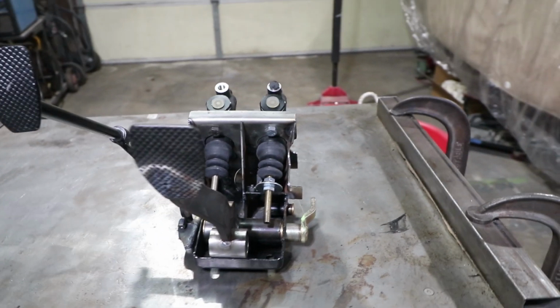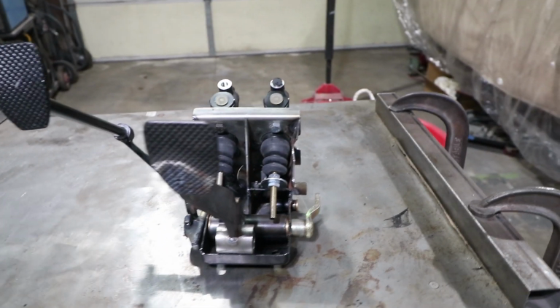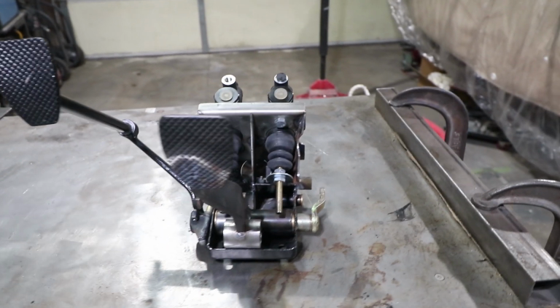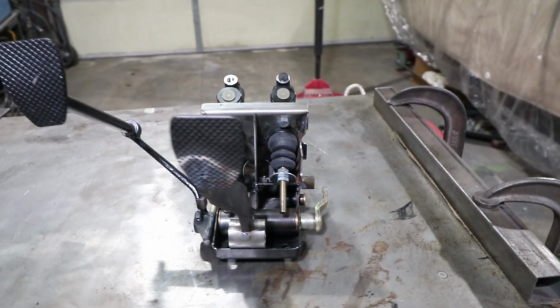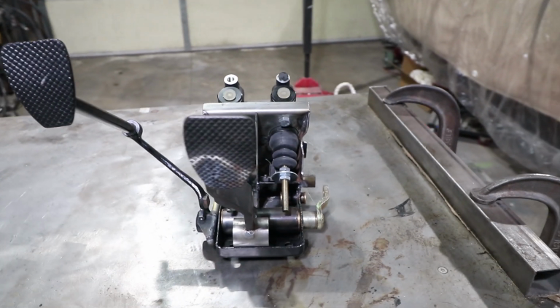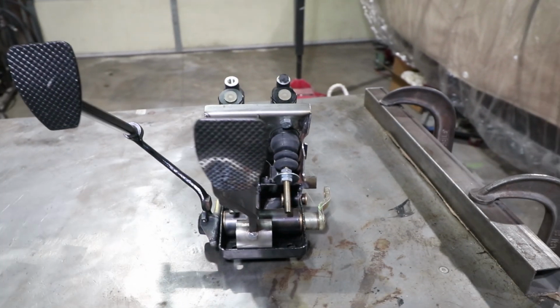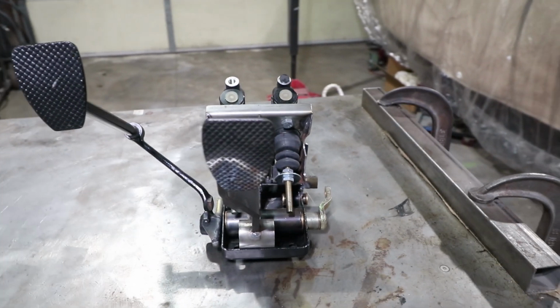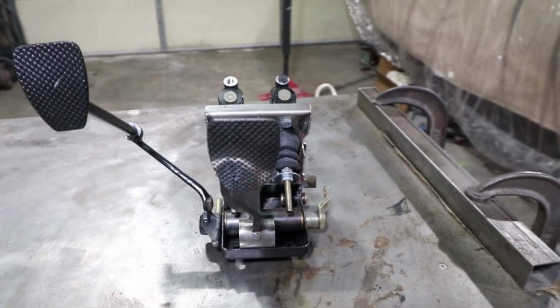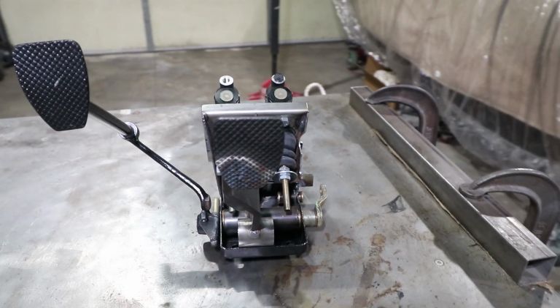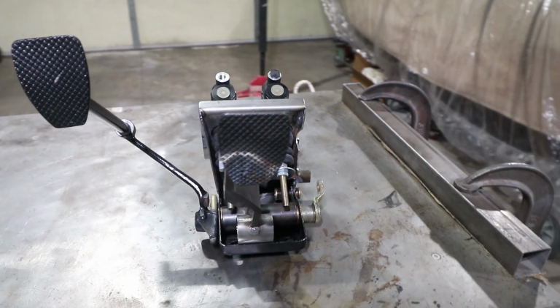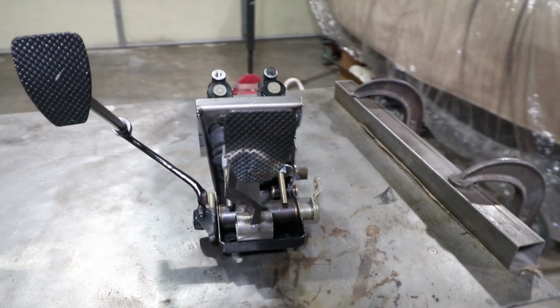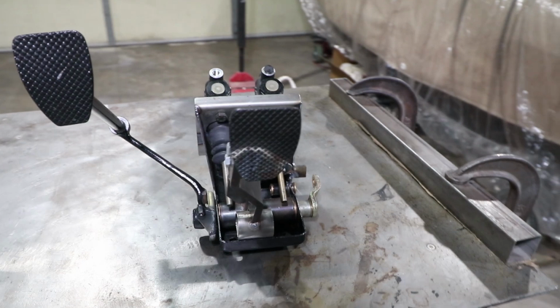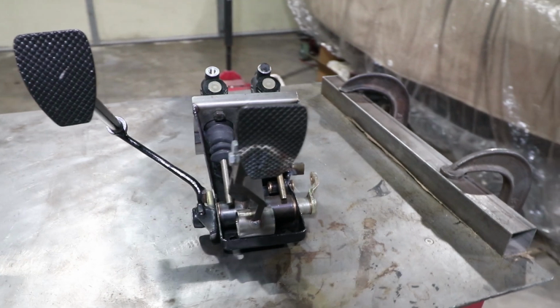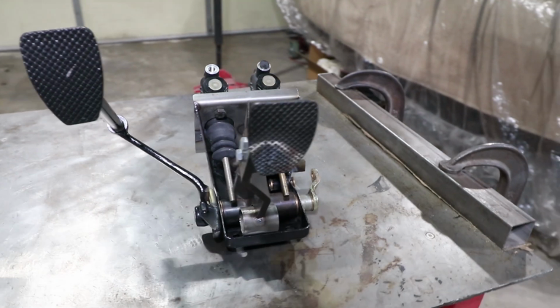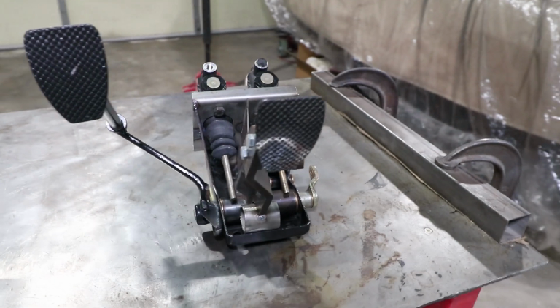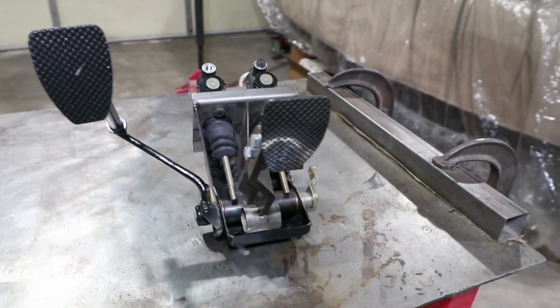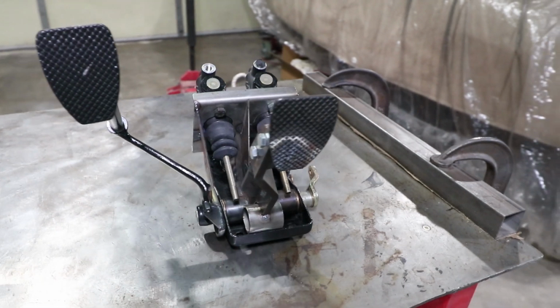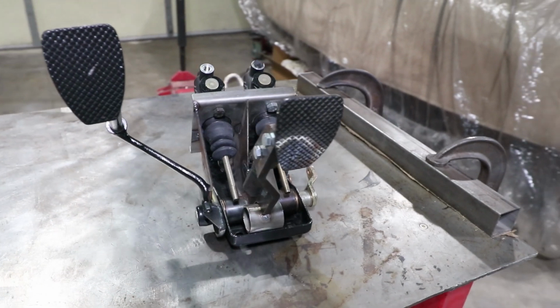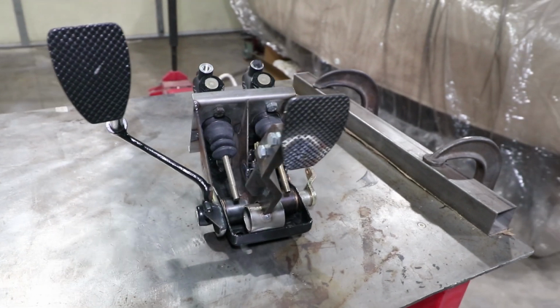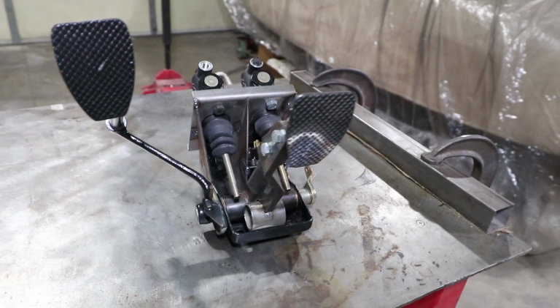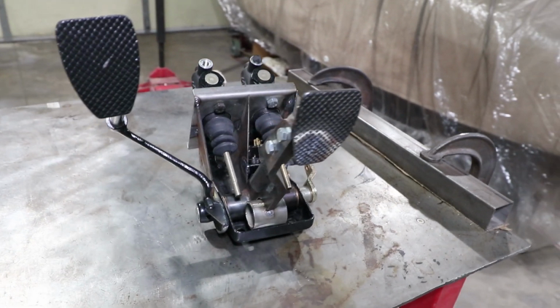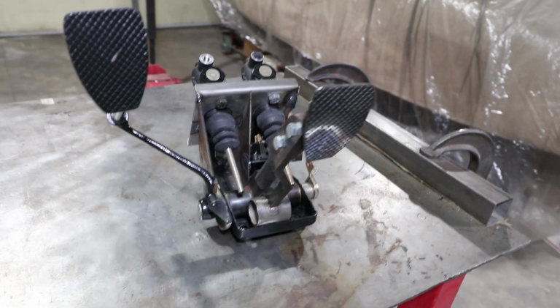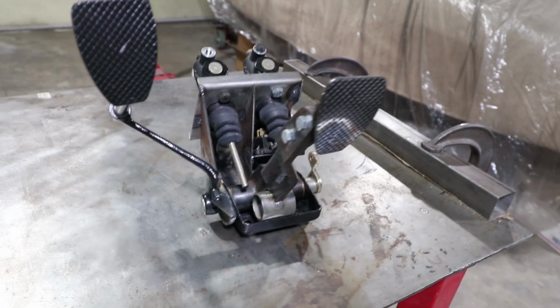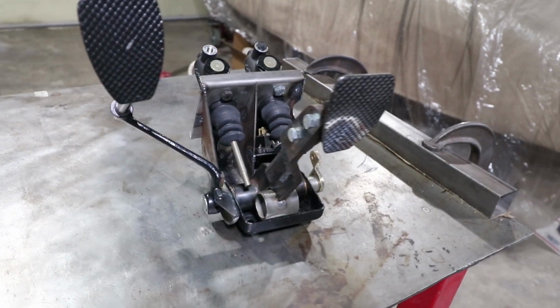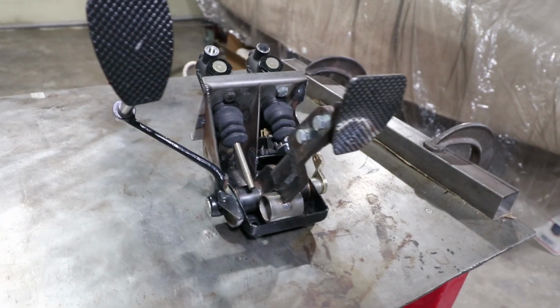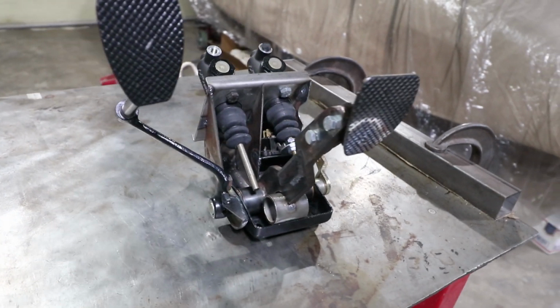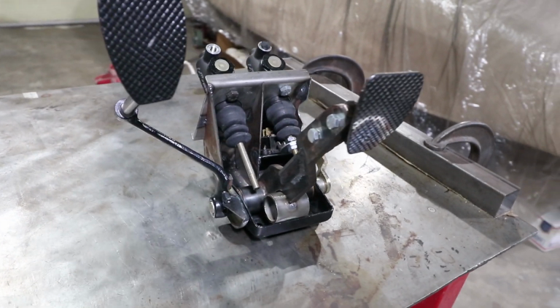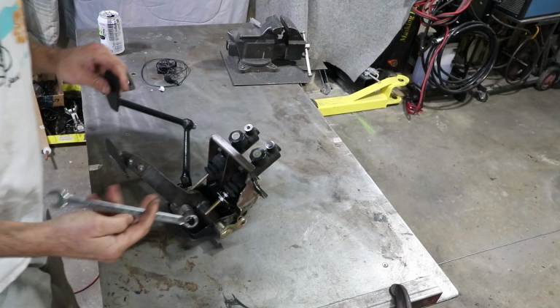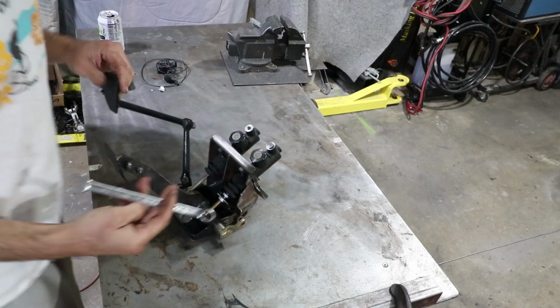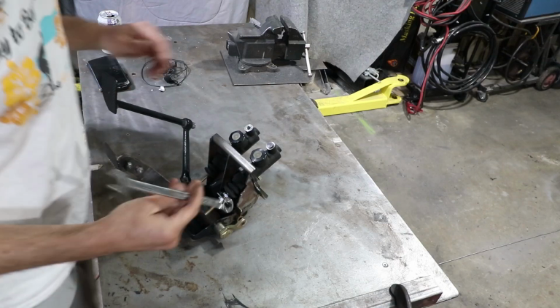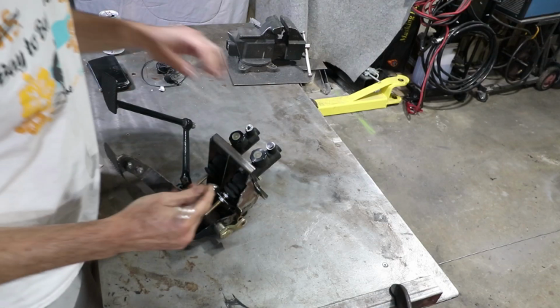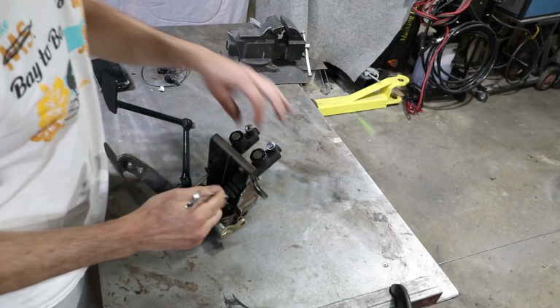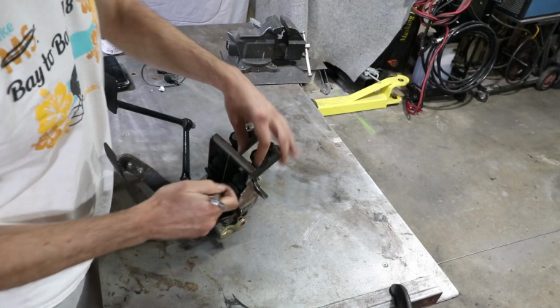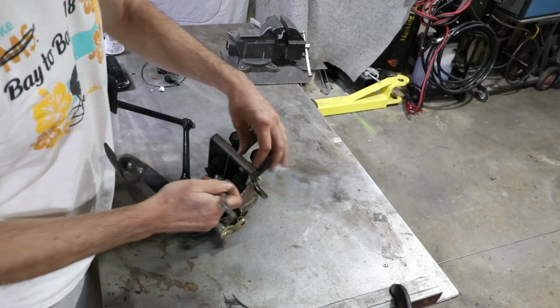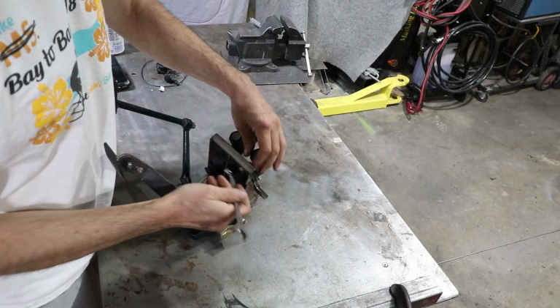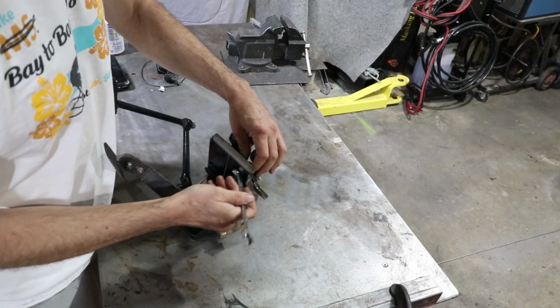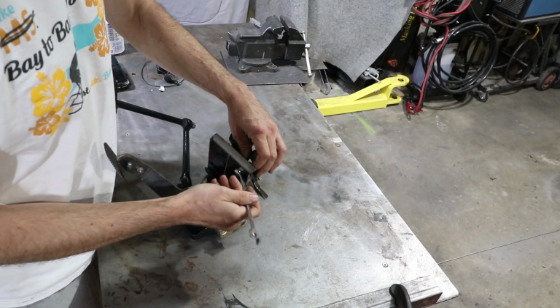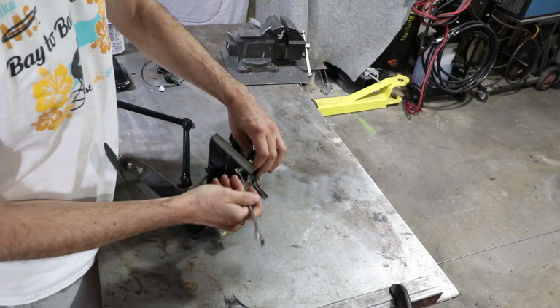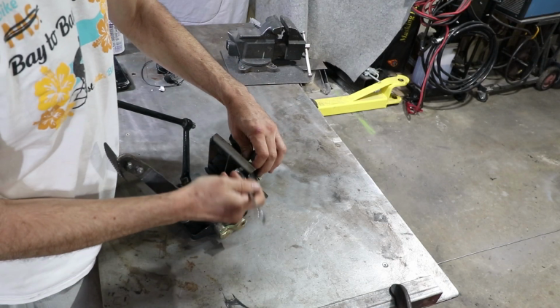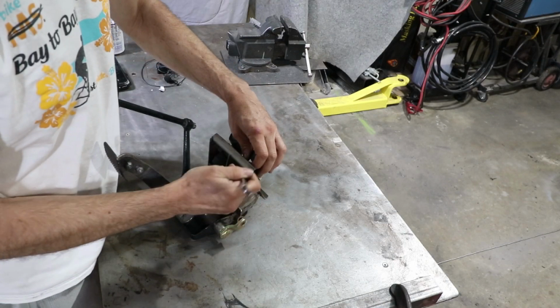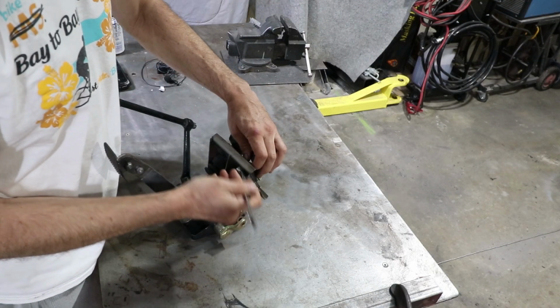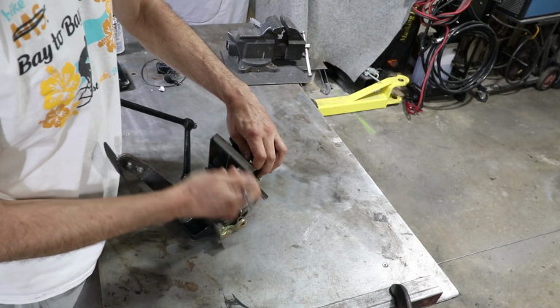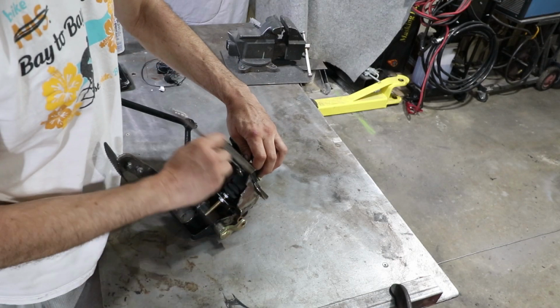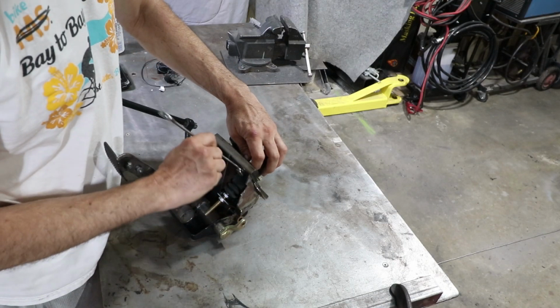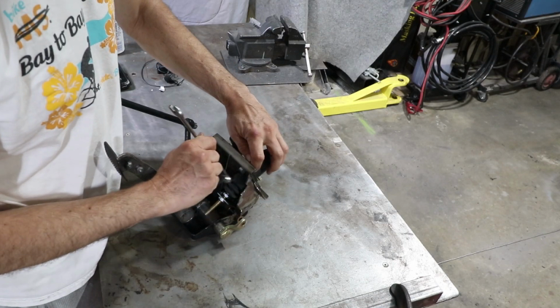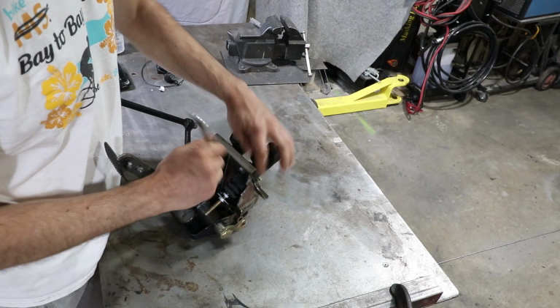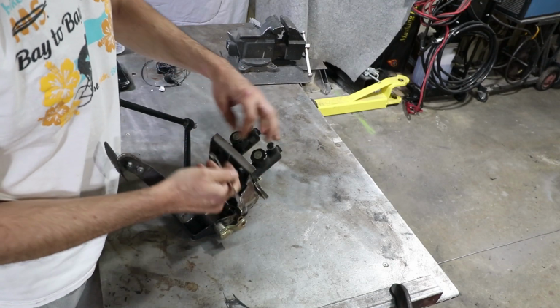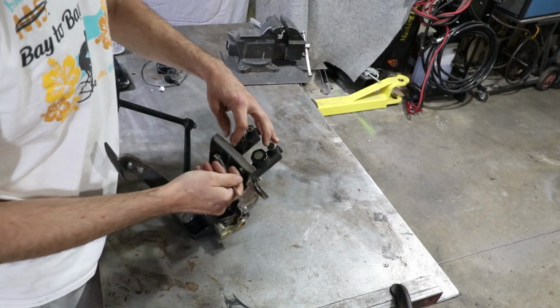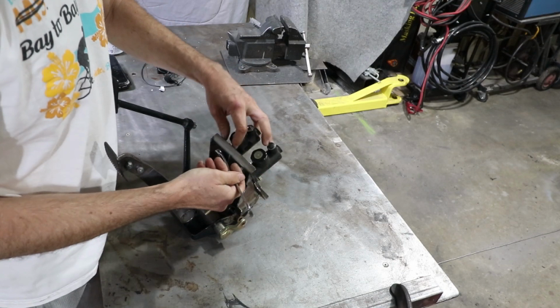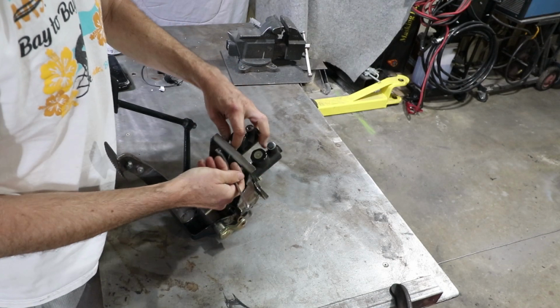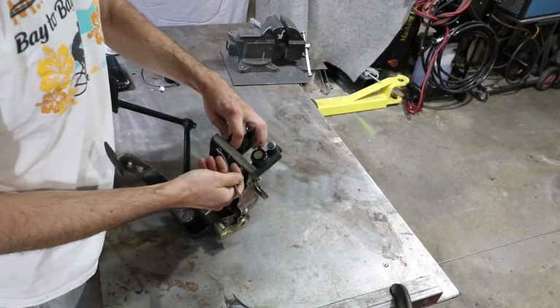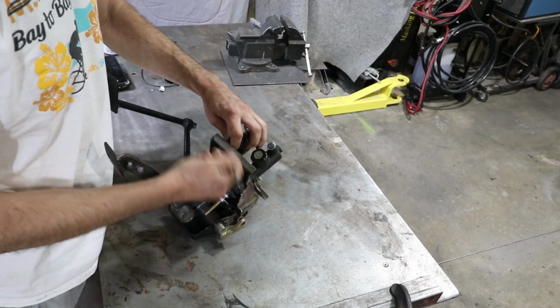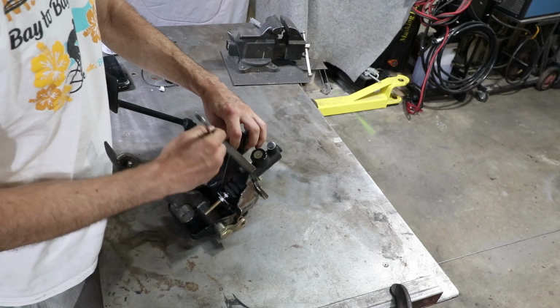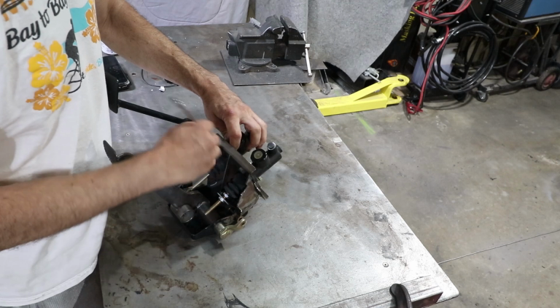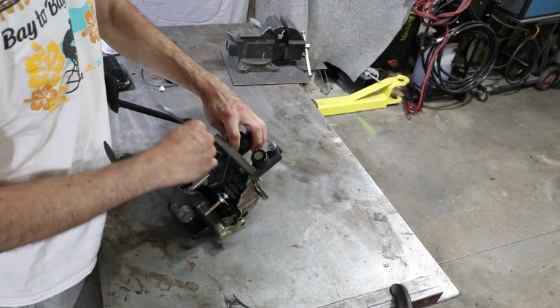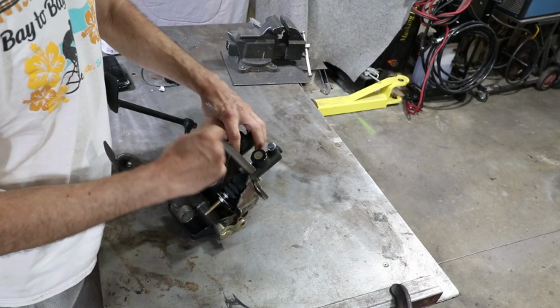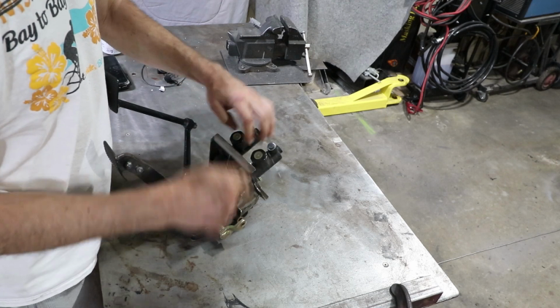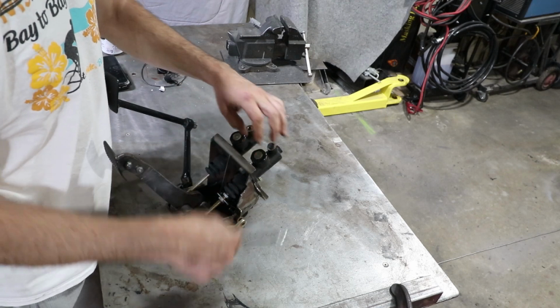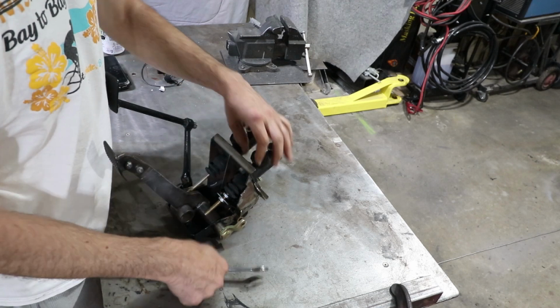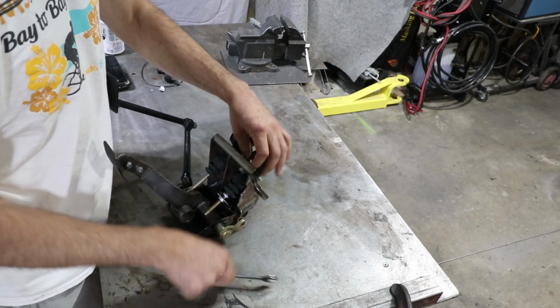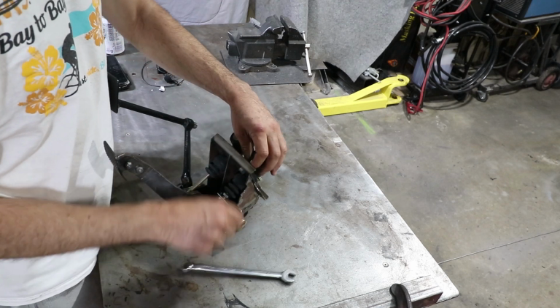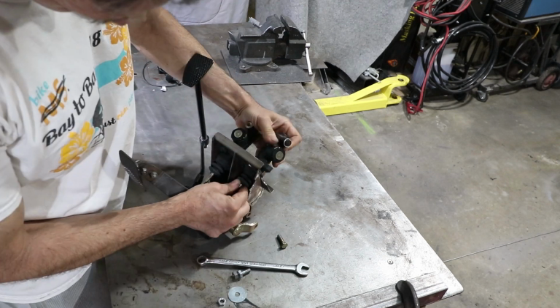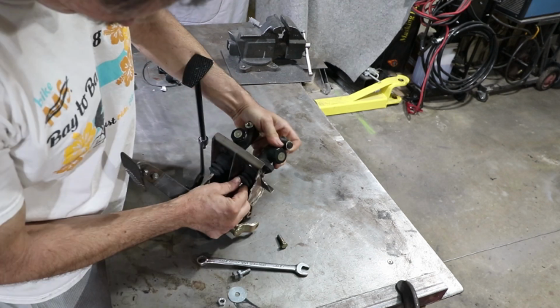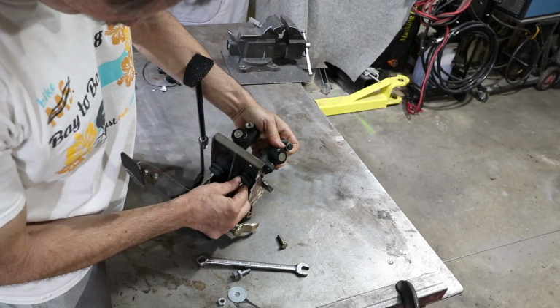This is my dual master cylinder pedal box assembly, all custom made. It needs to be finish-welded and then final paint.